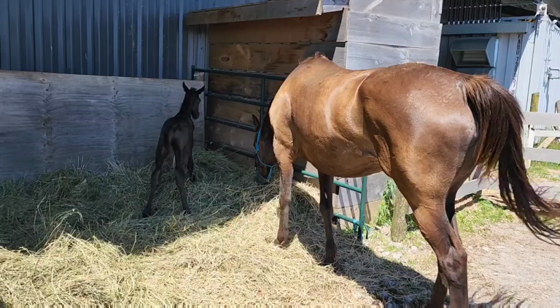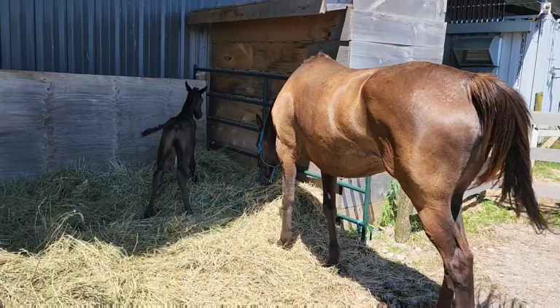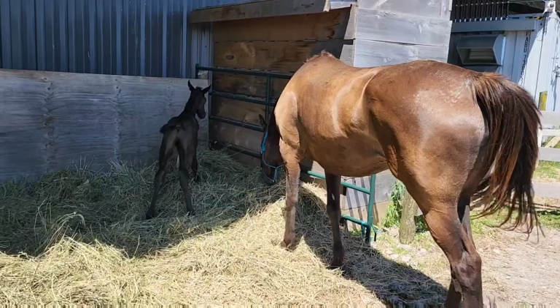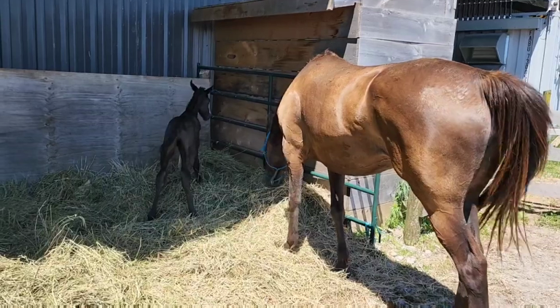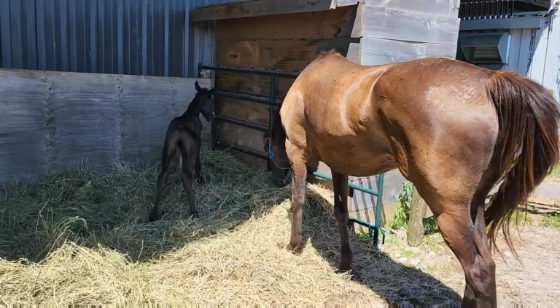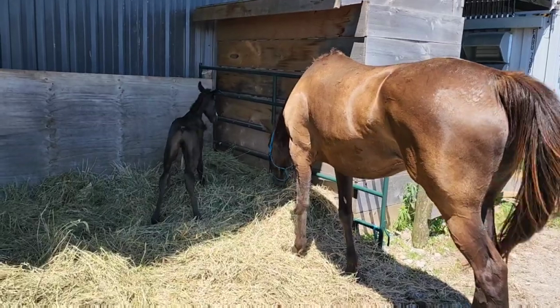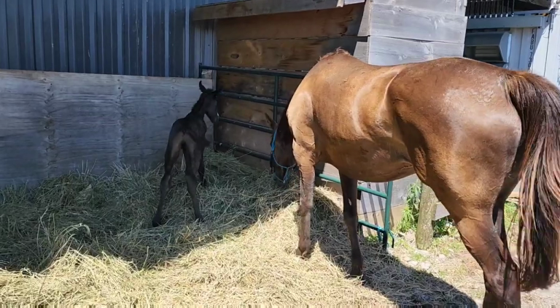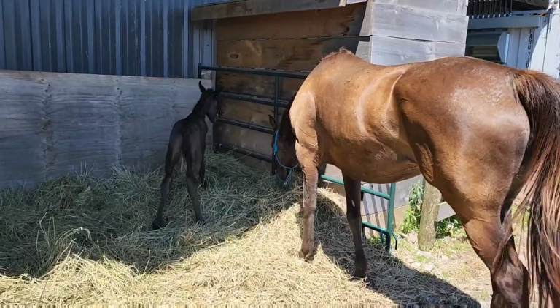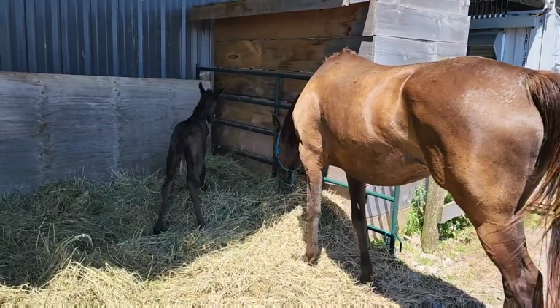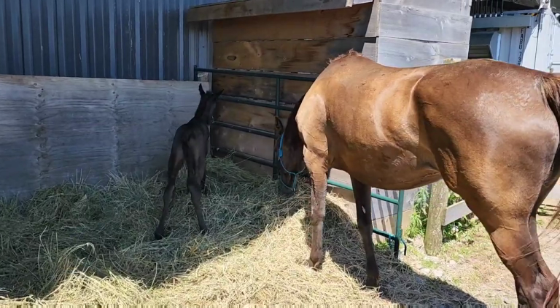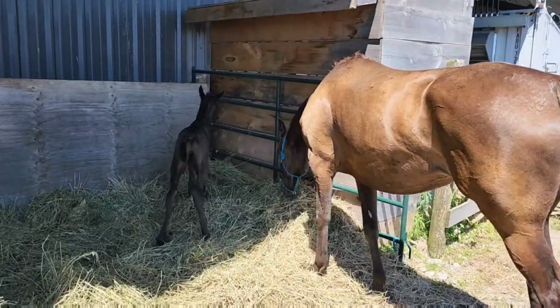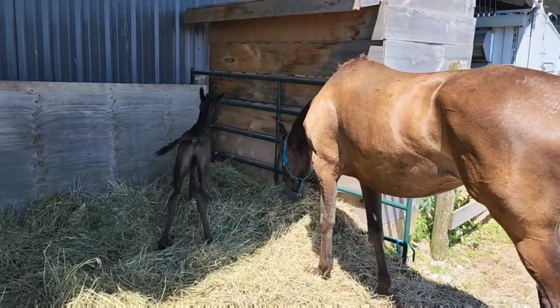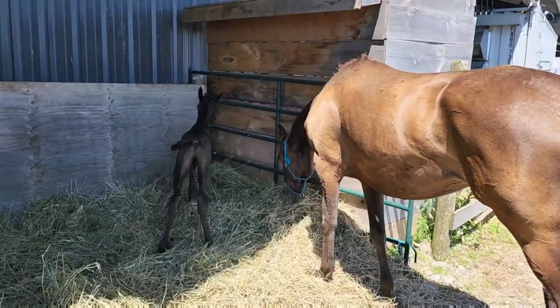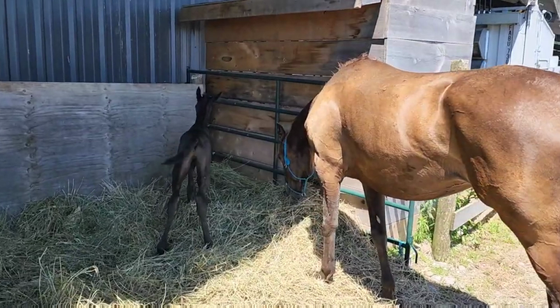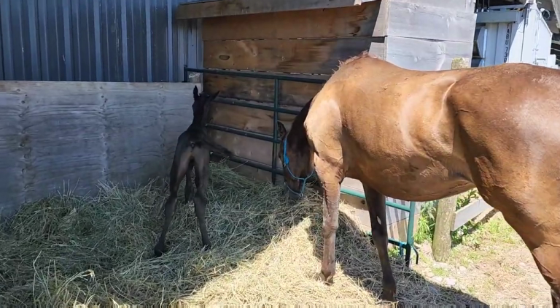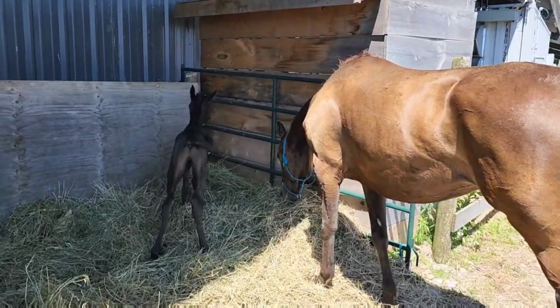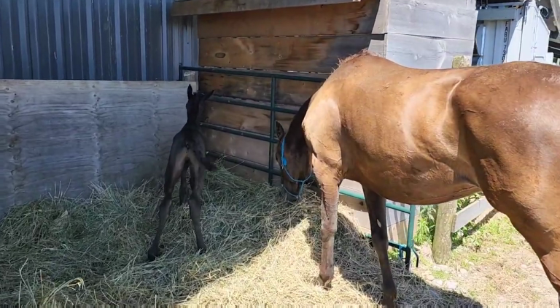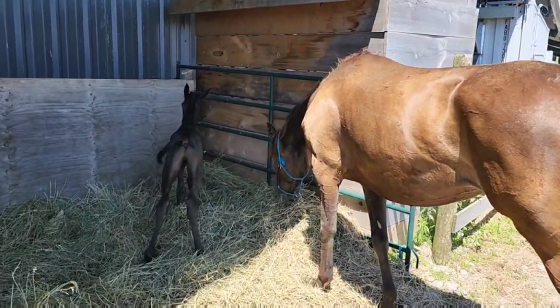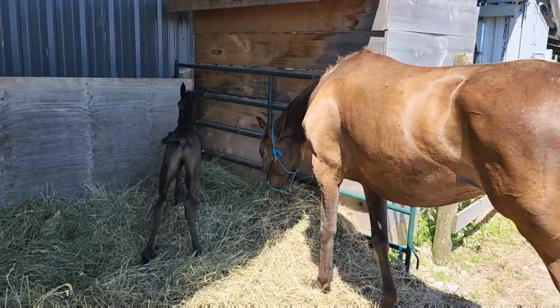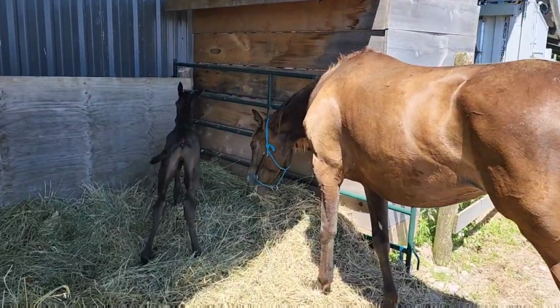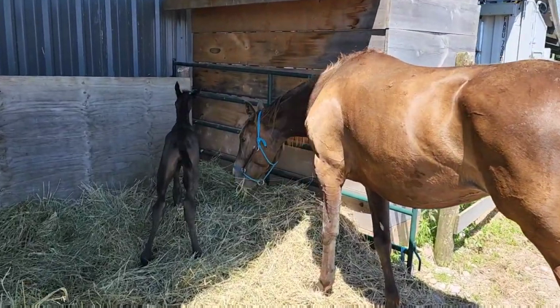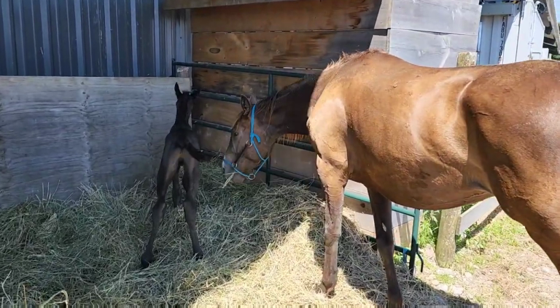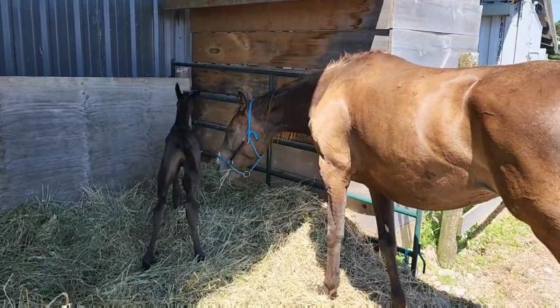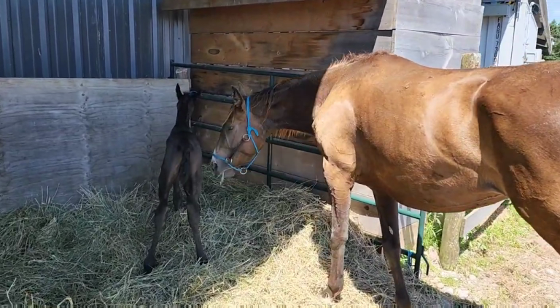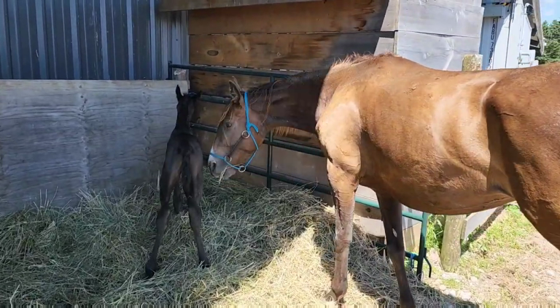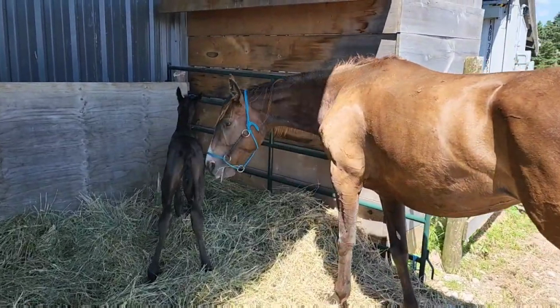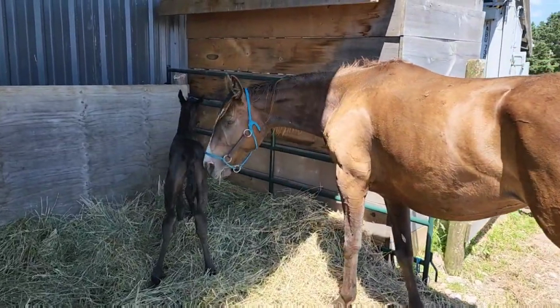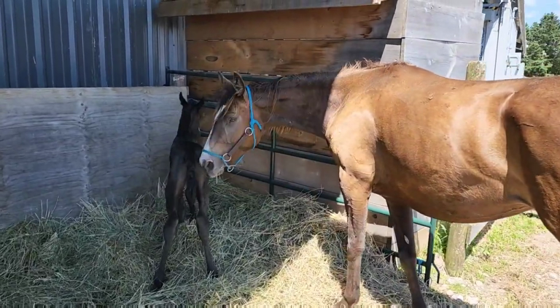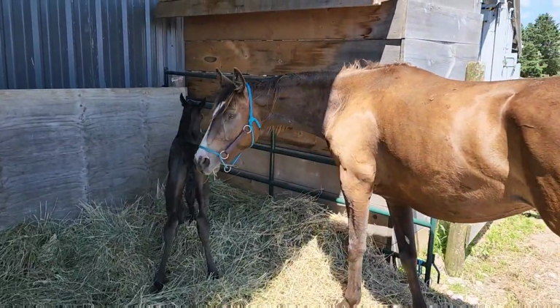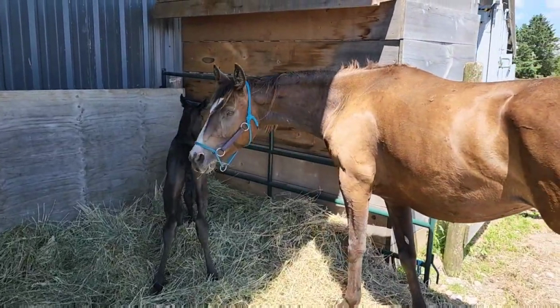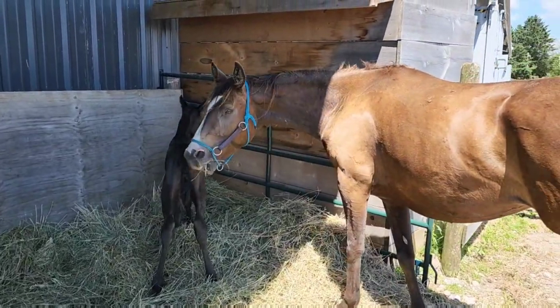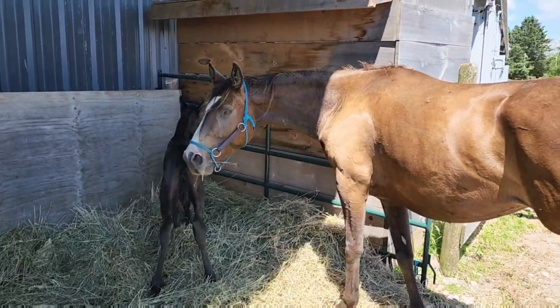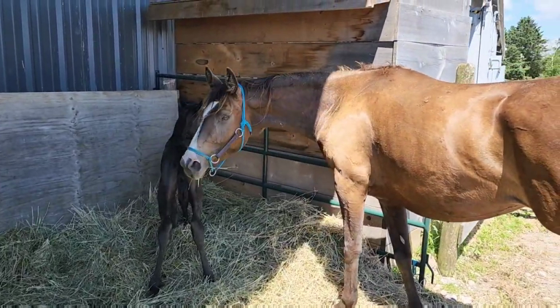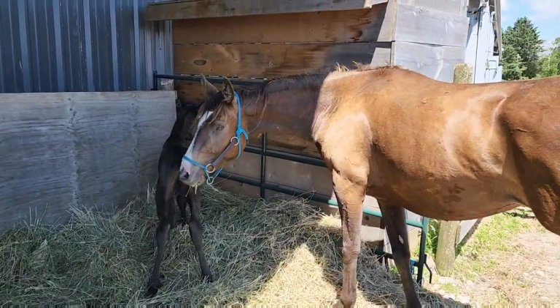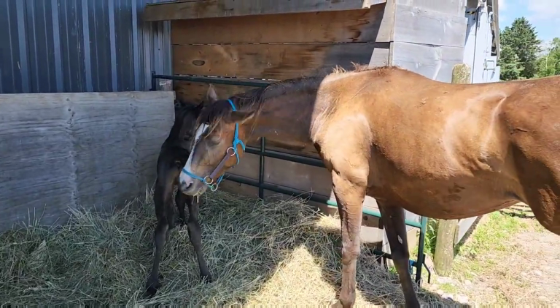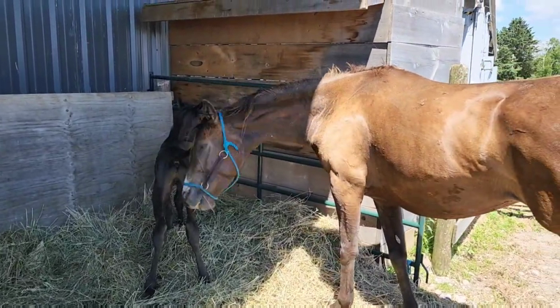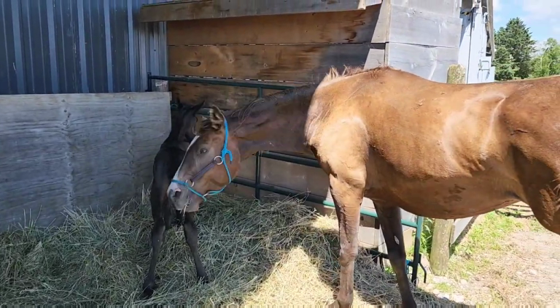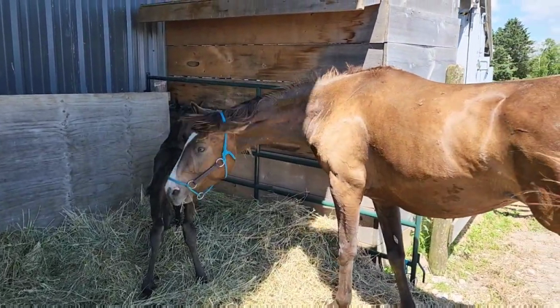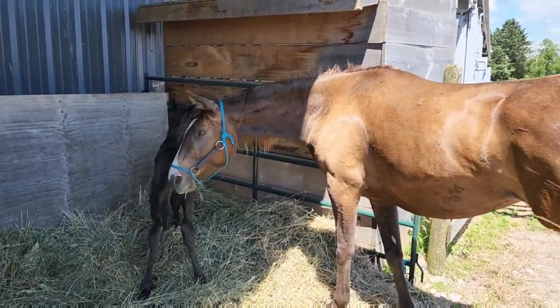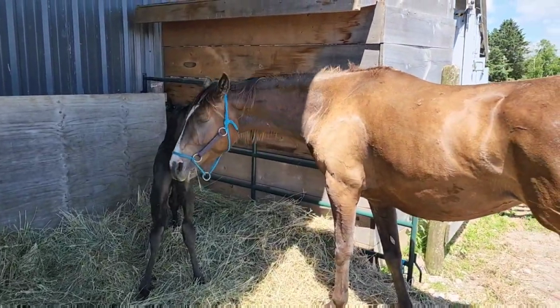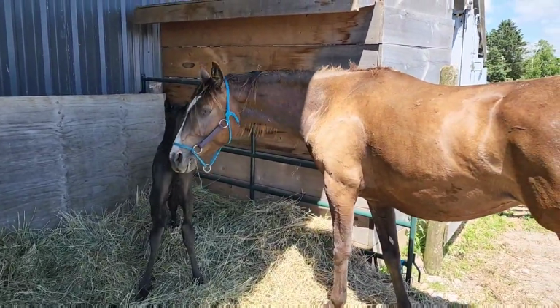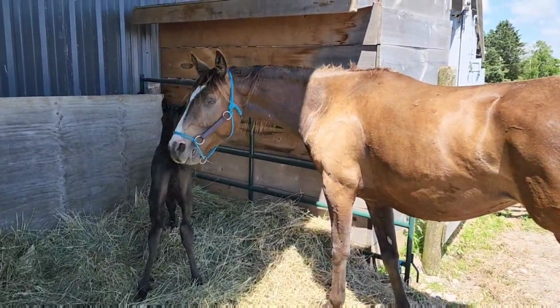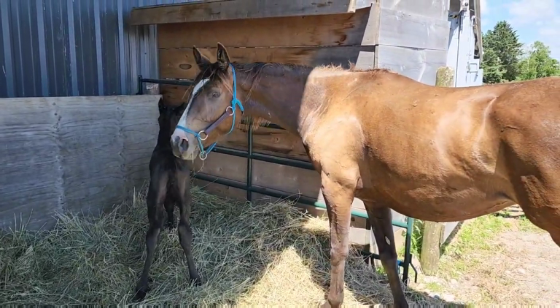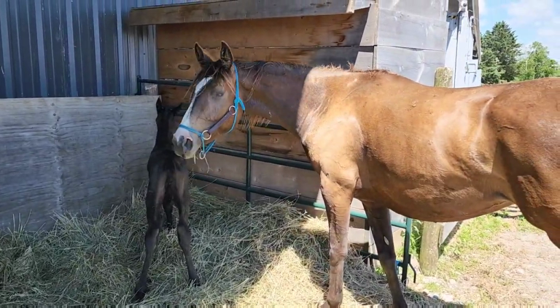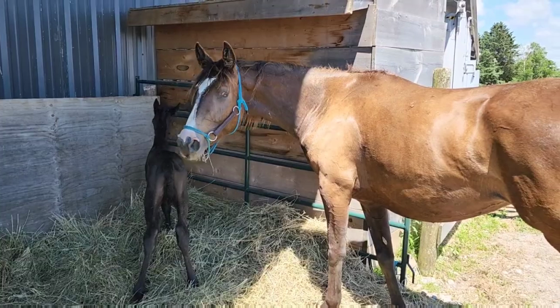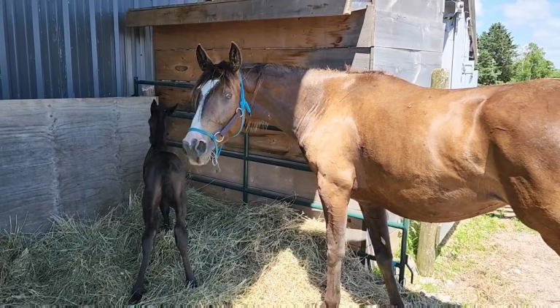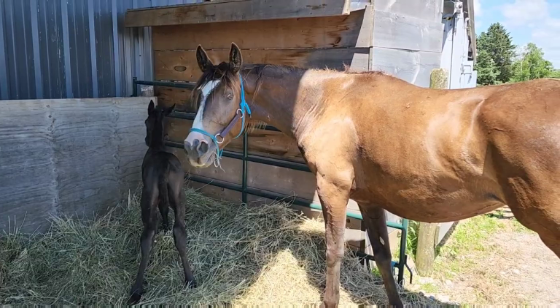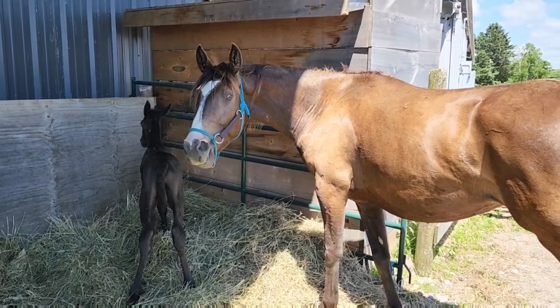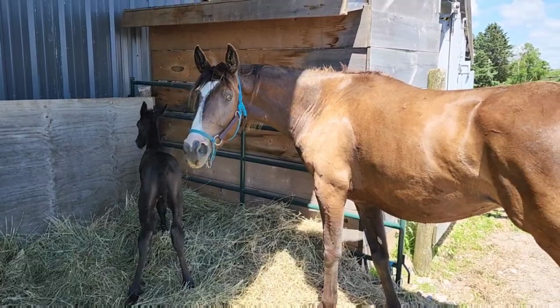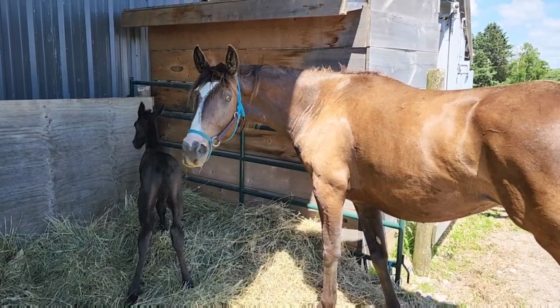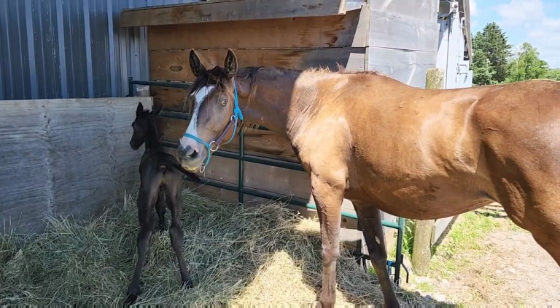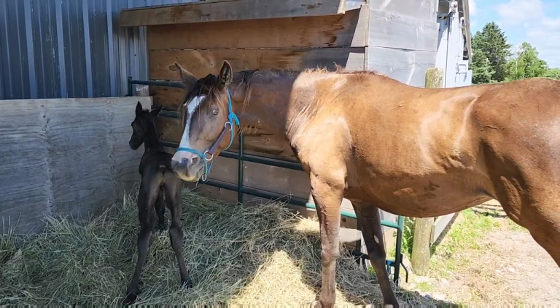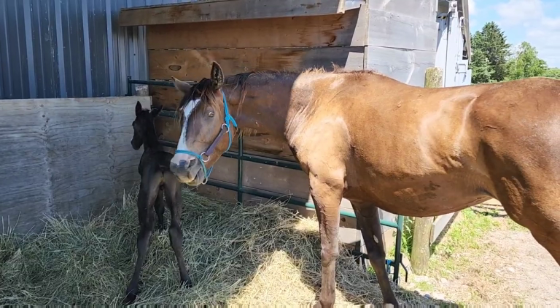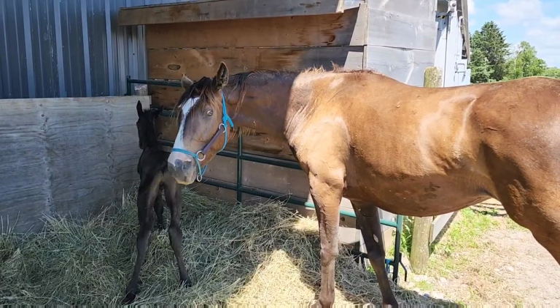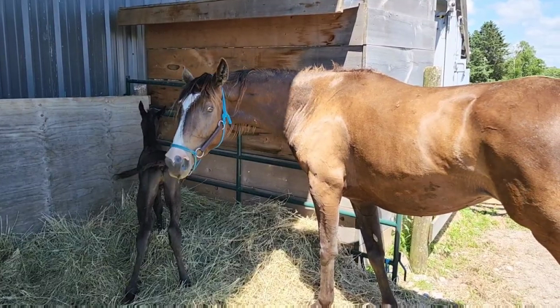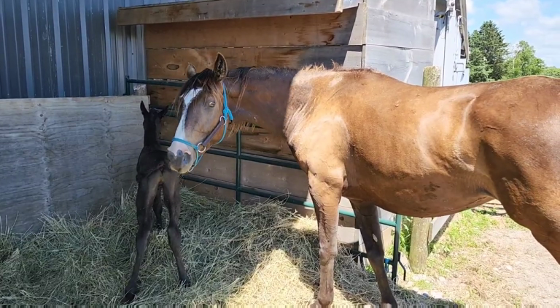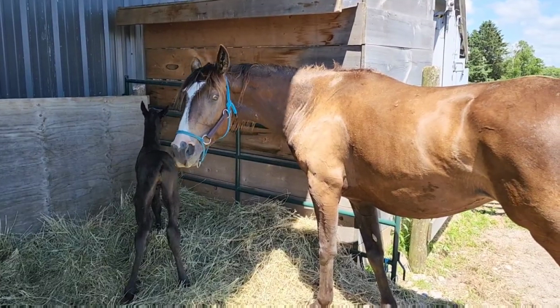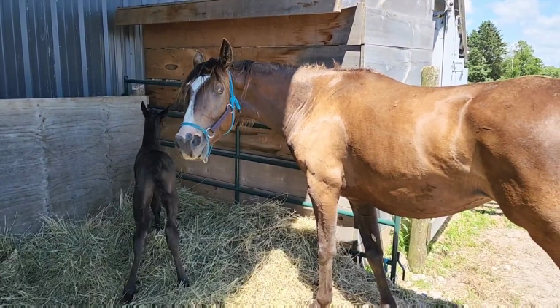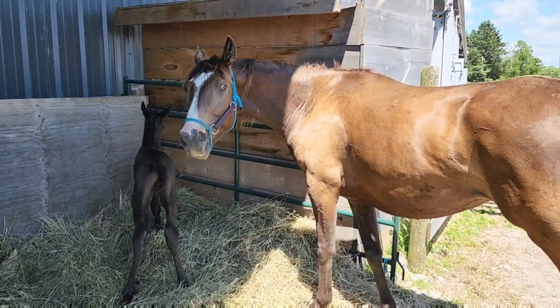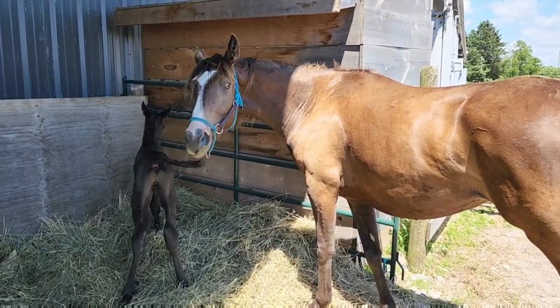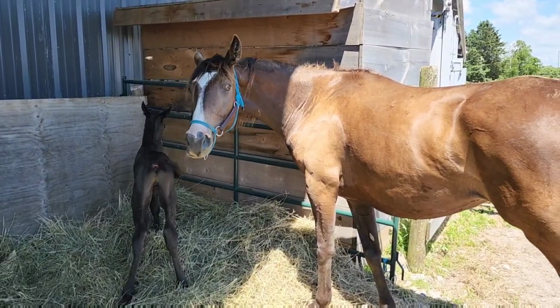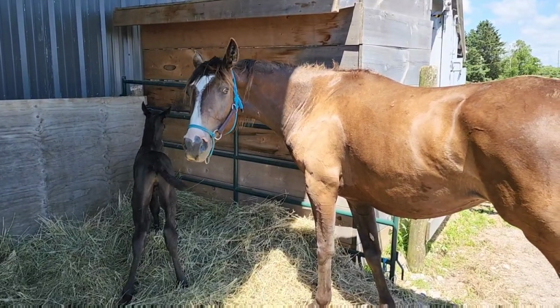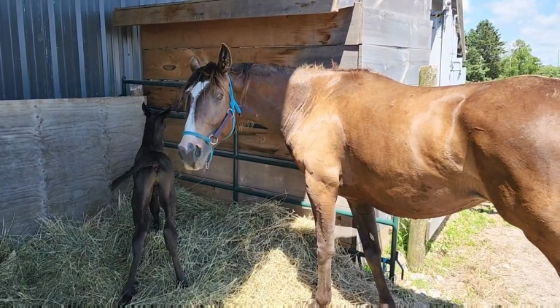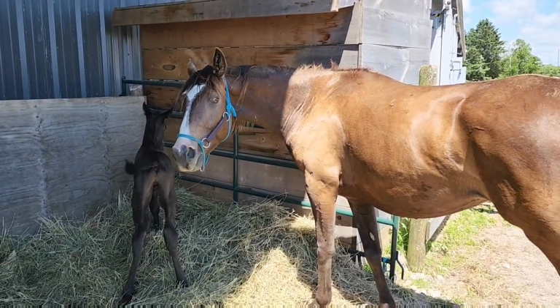Hey Harmonizers! Look who it is! Our little foal is here. This is Secret and her new little baby.